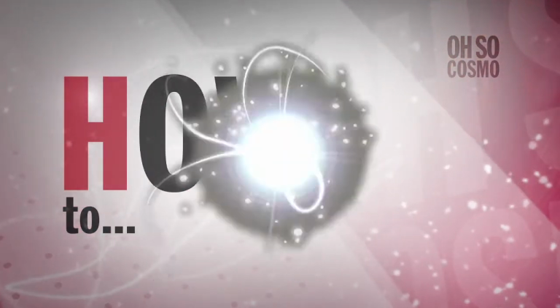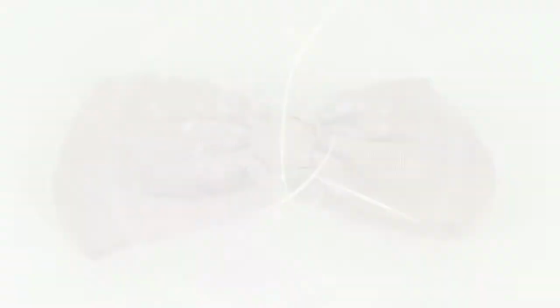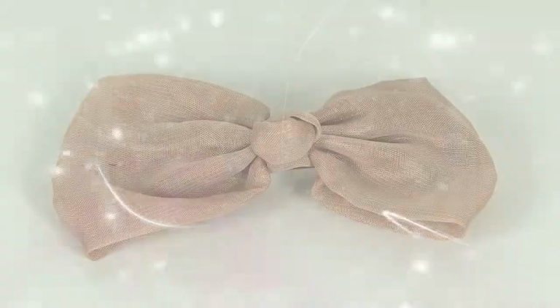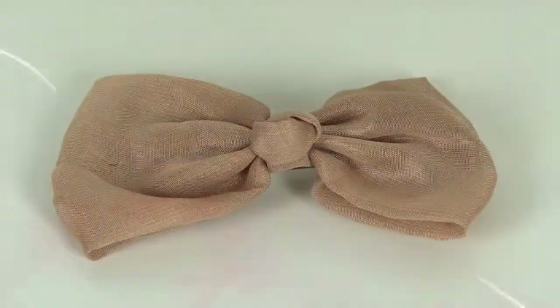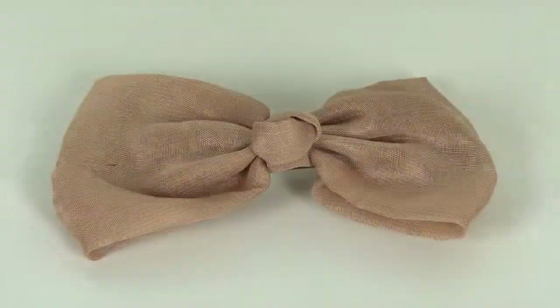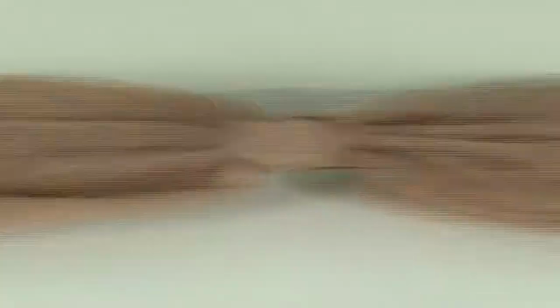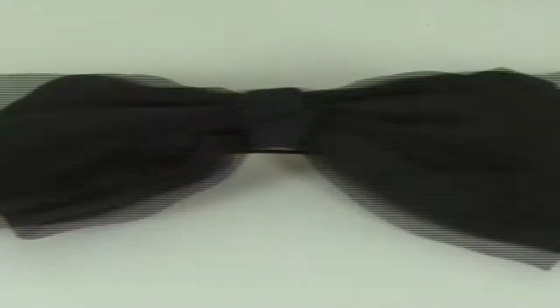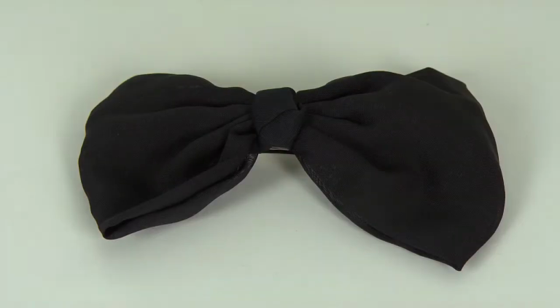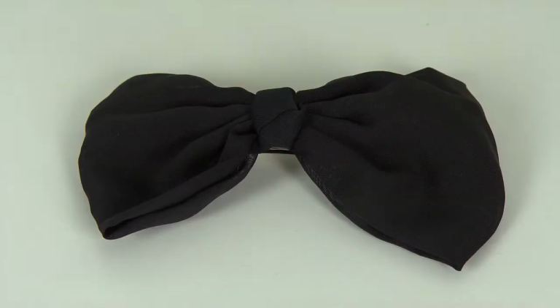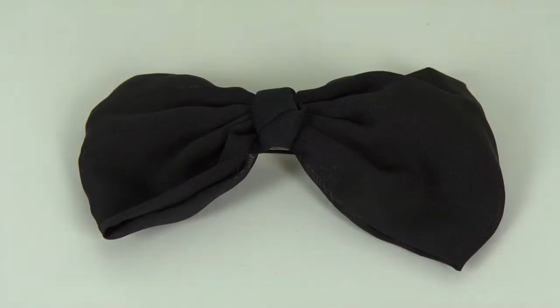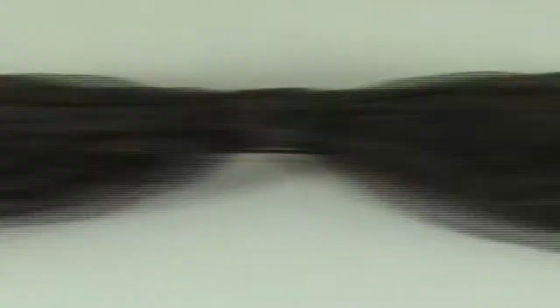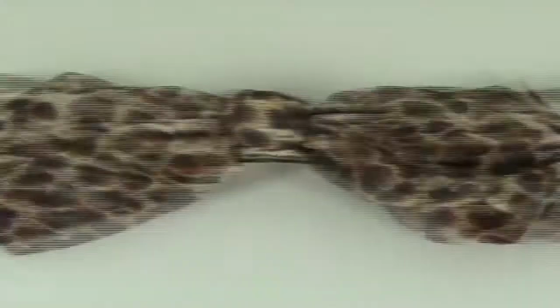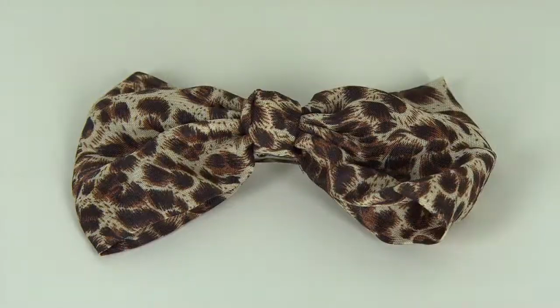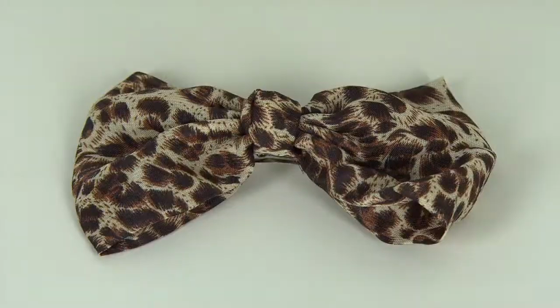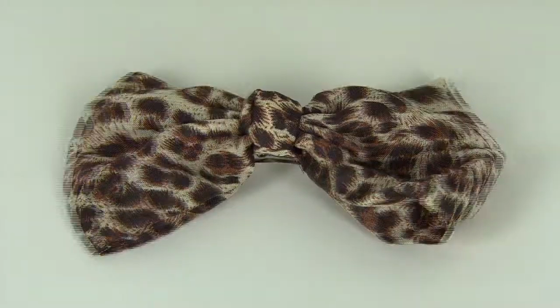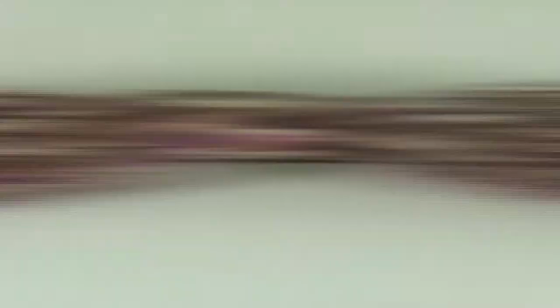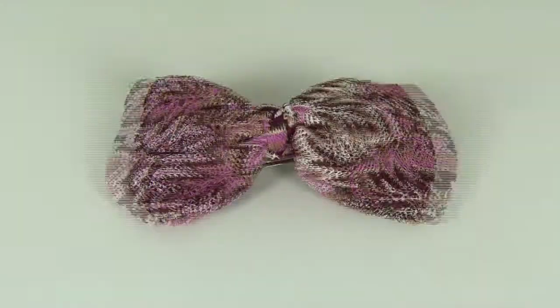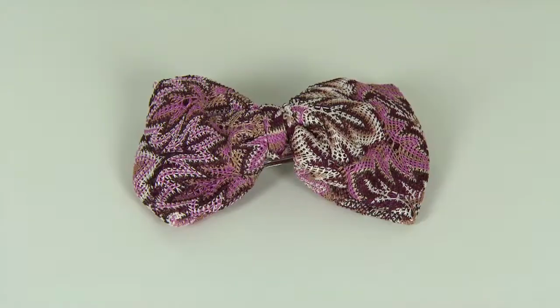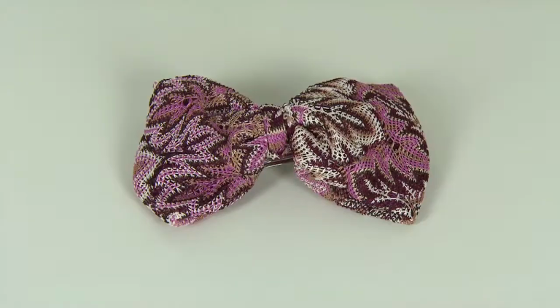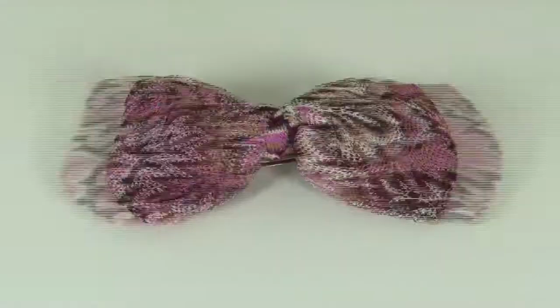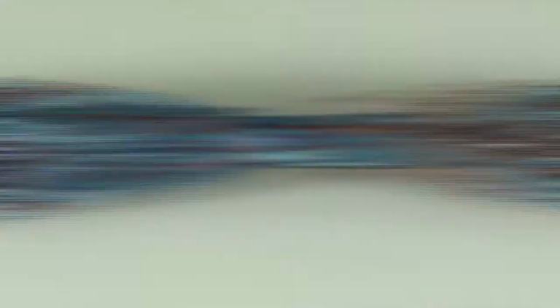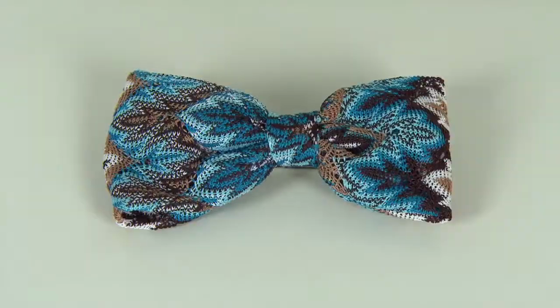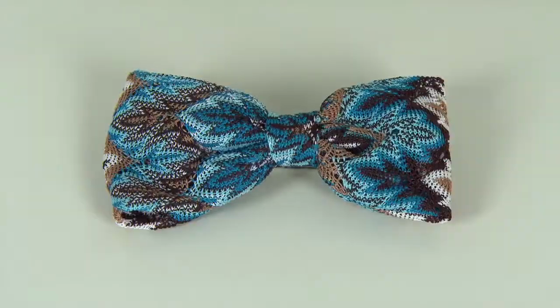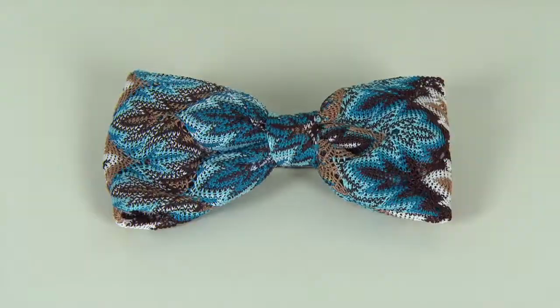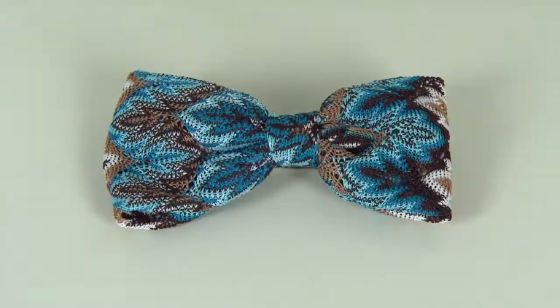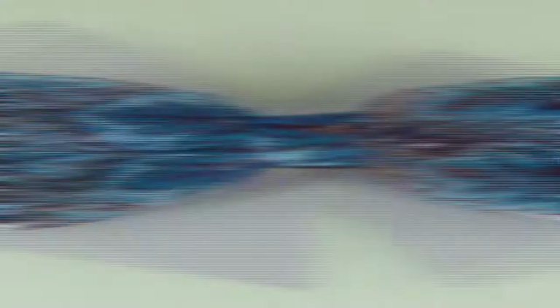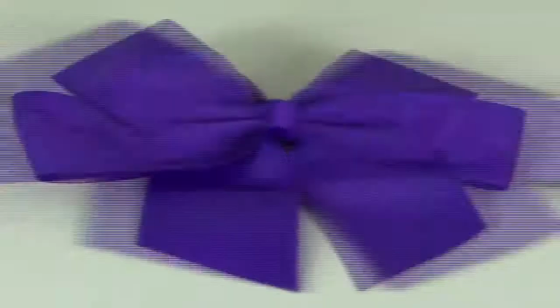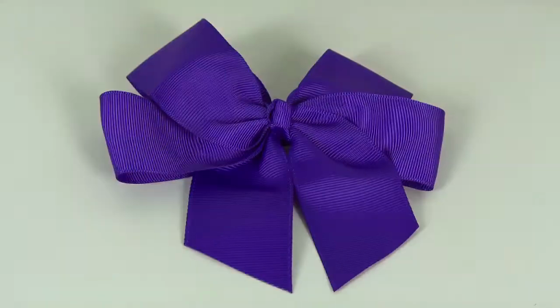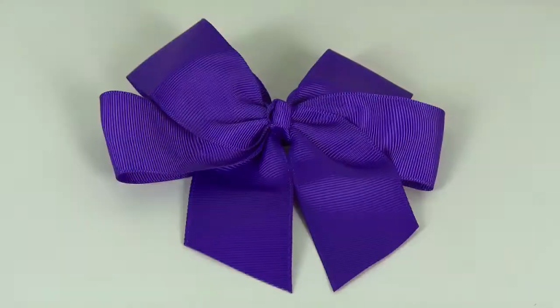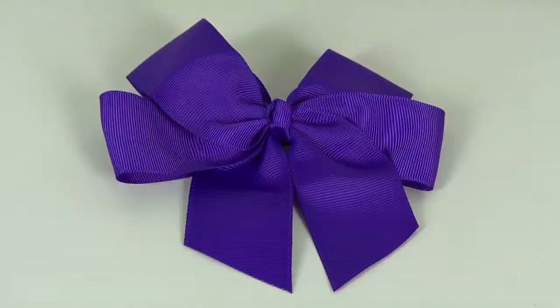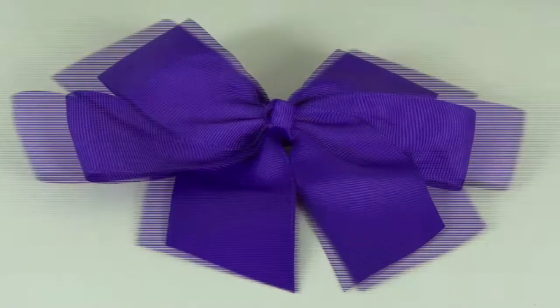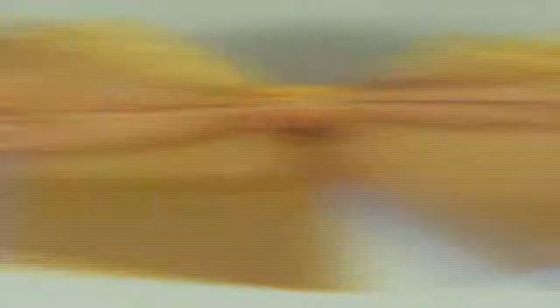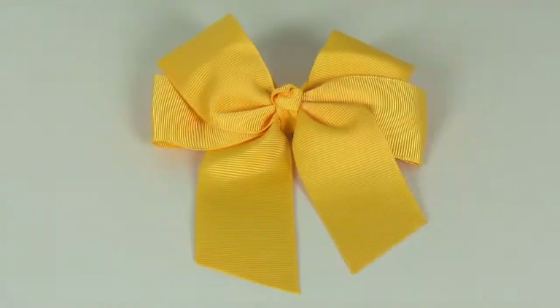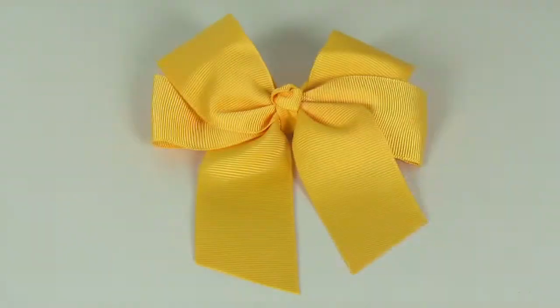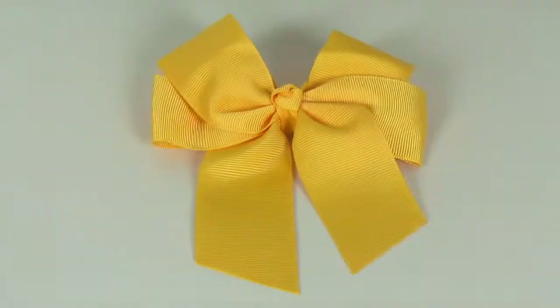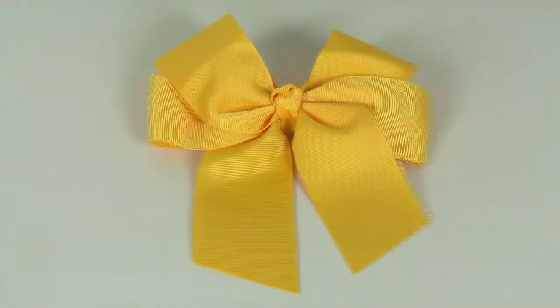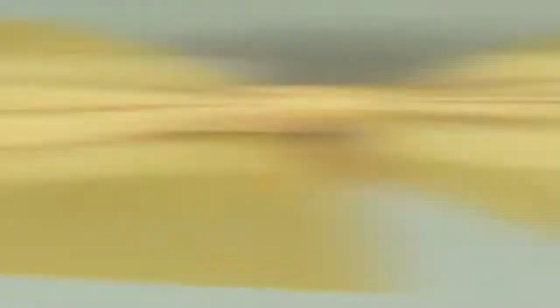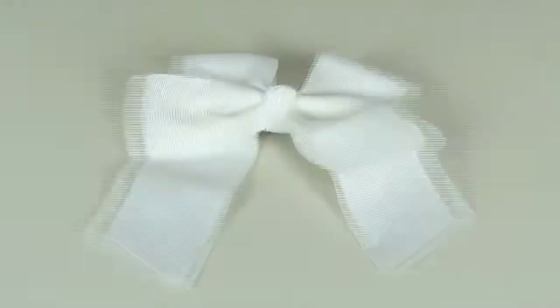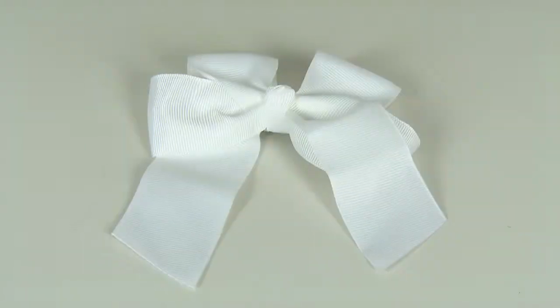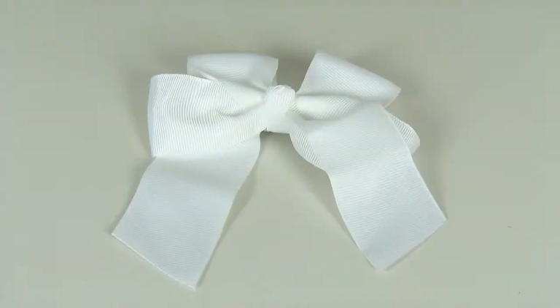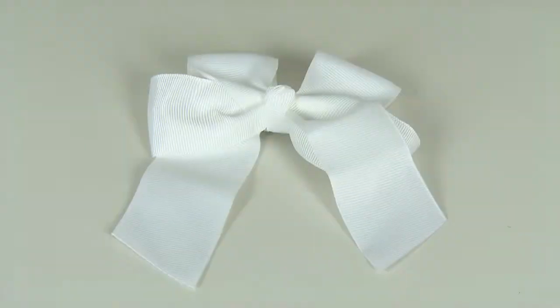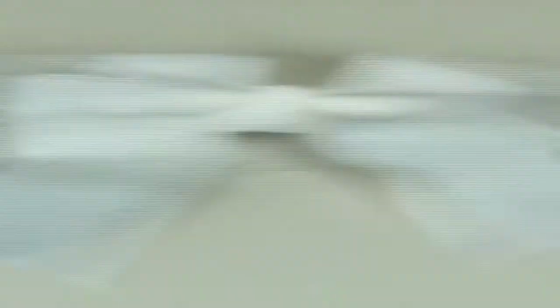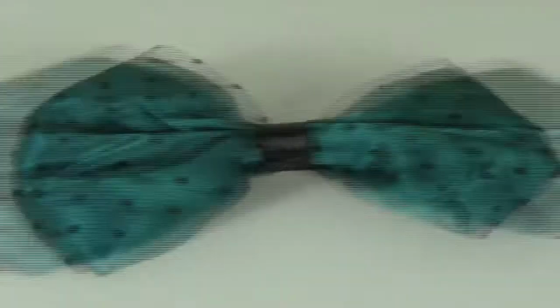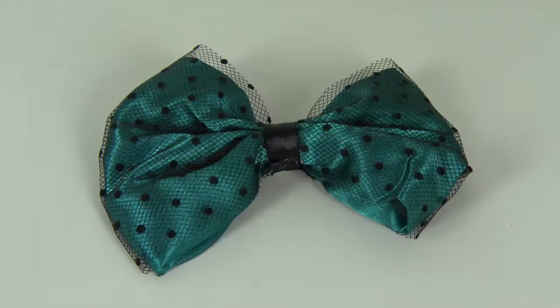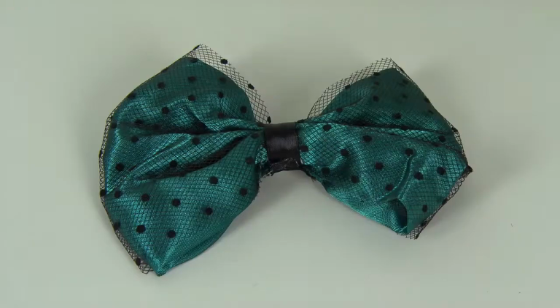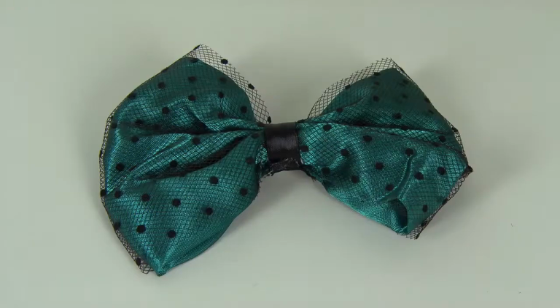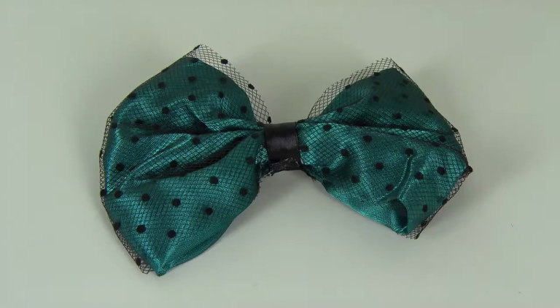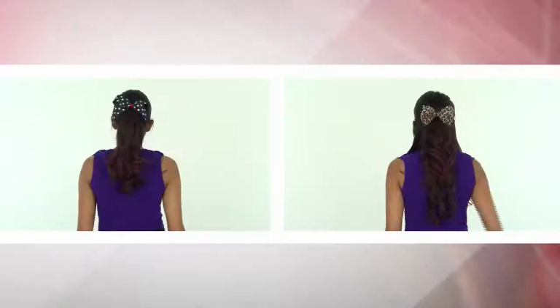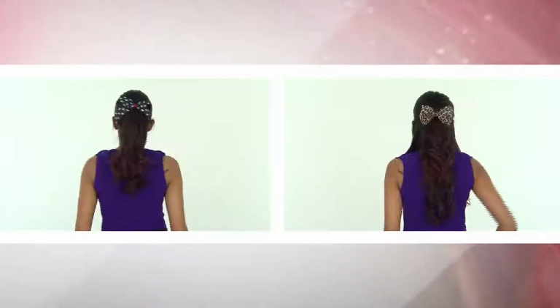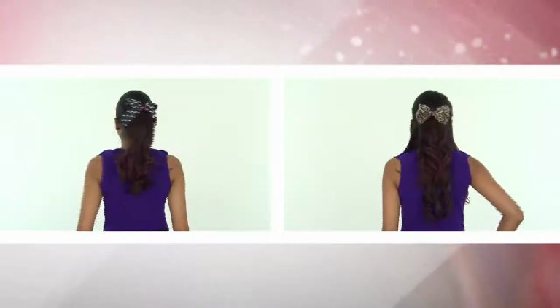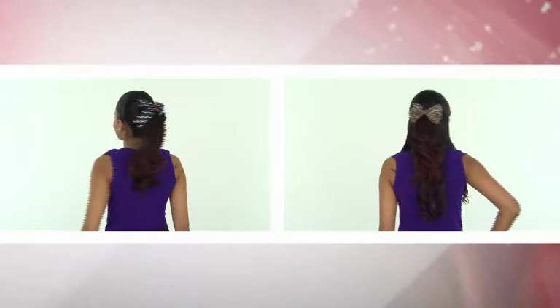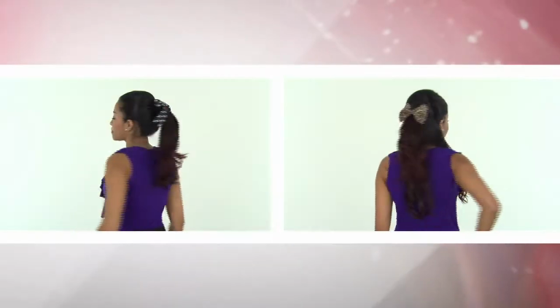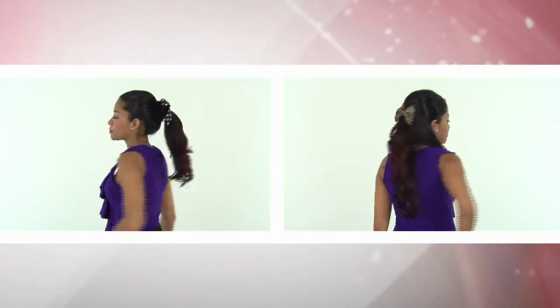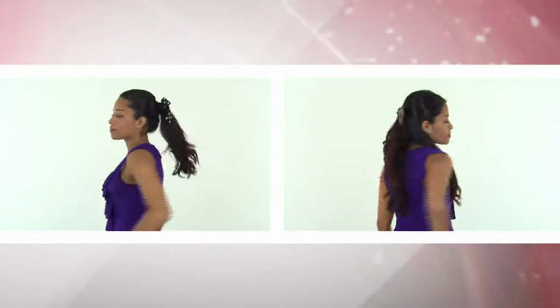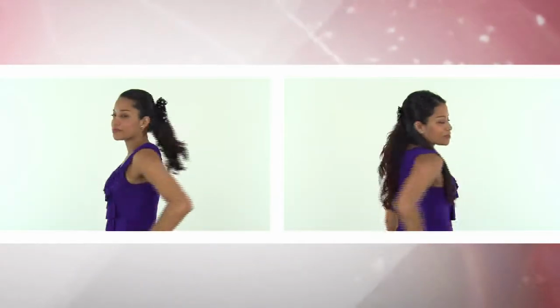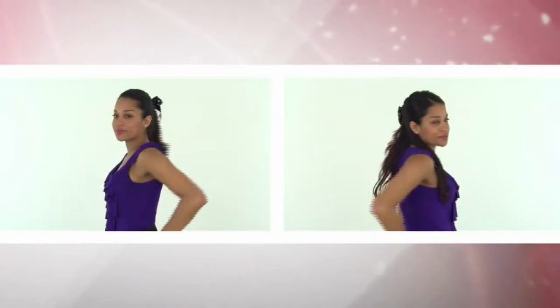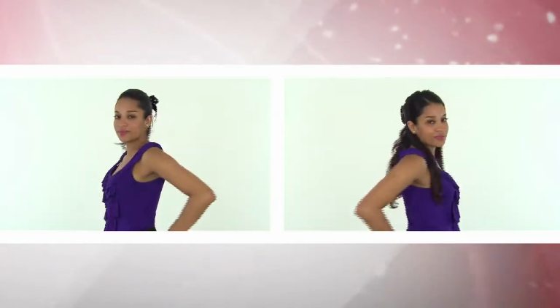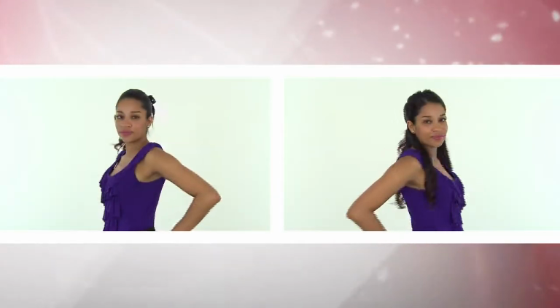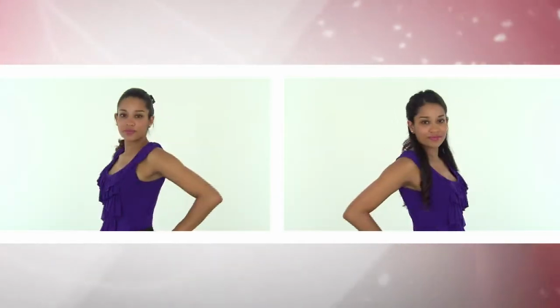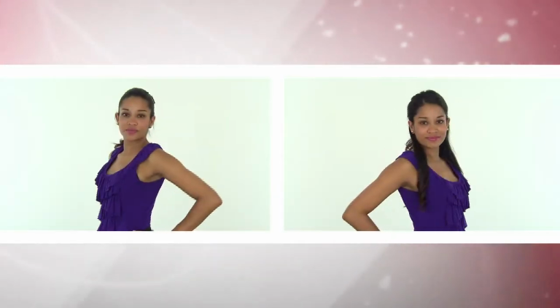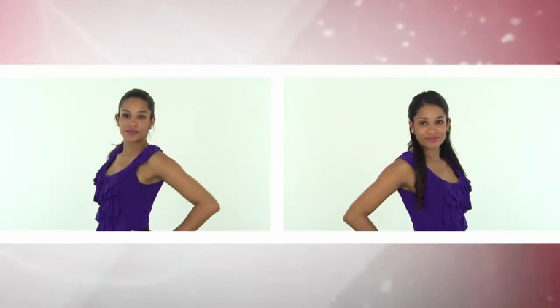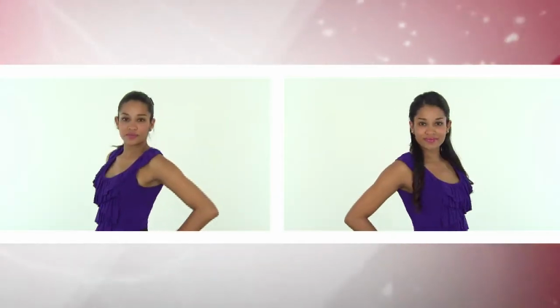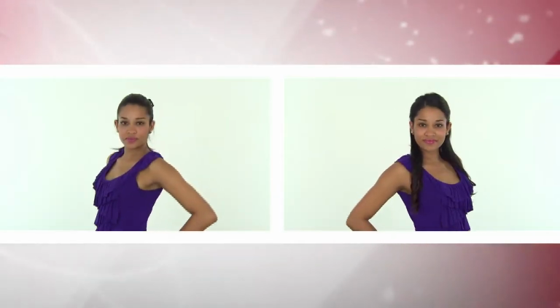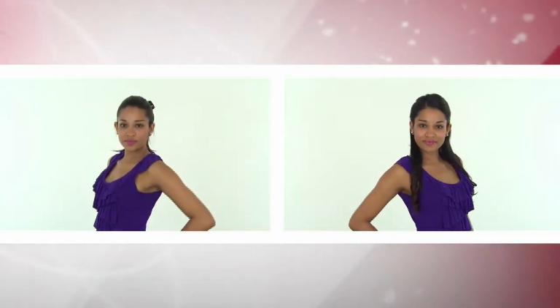Thought these were the only bows you could decorate your hair with? Well, think again. Here's how to tie a bow with your own hair.